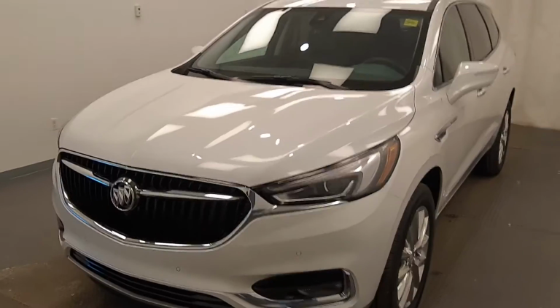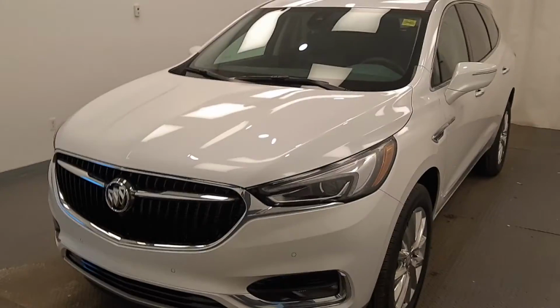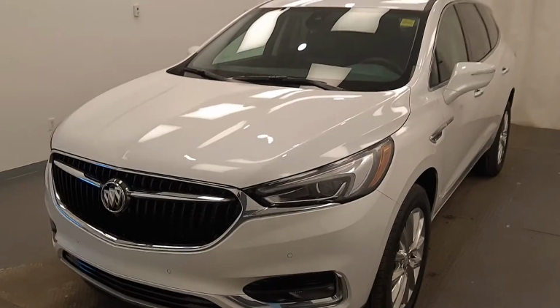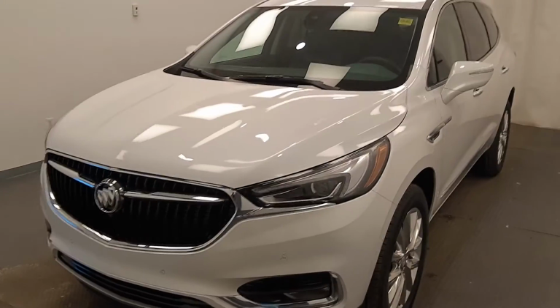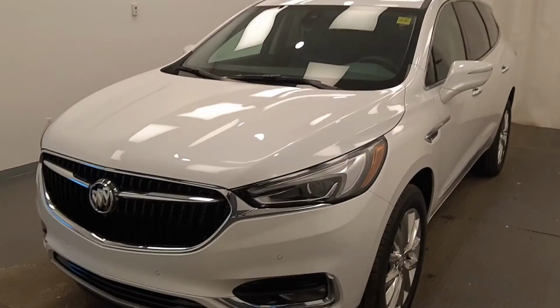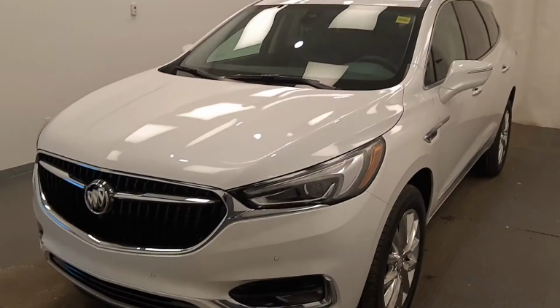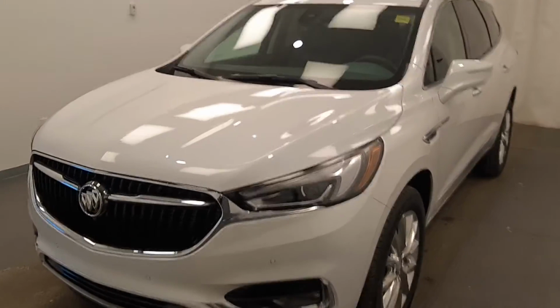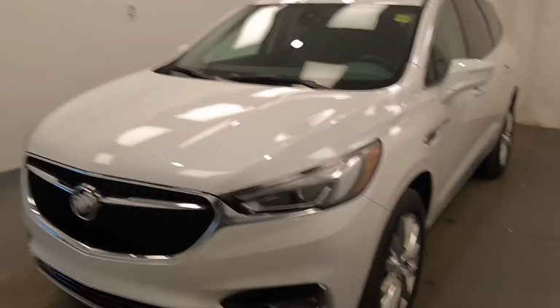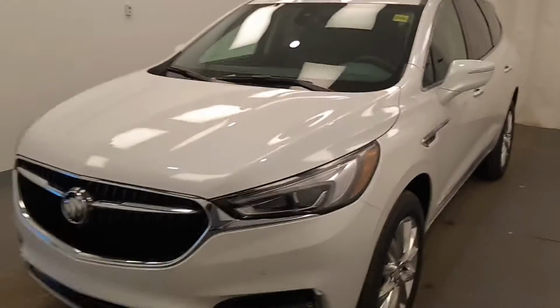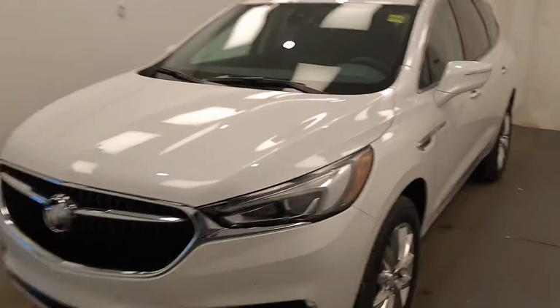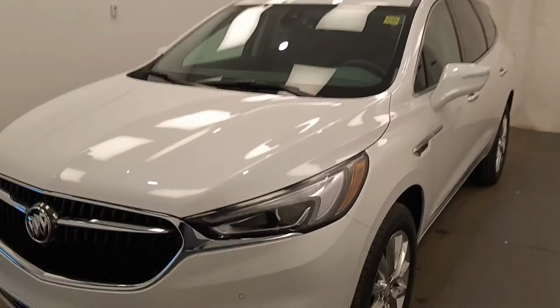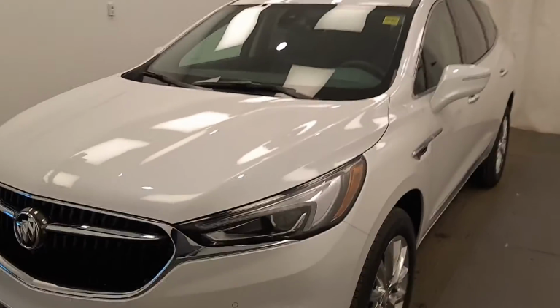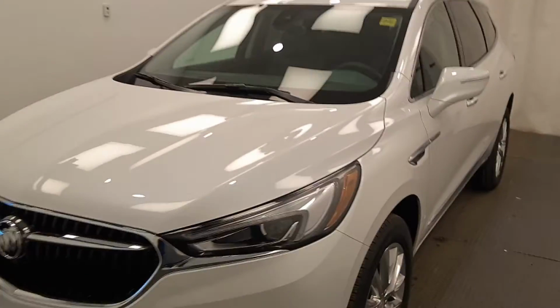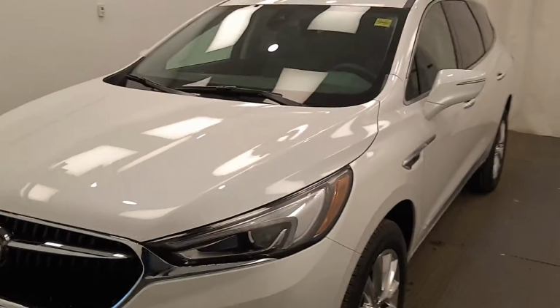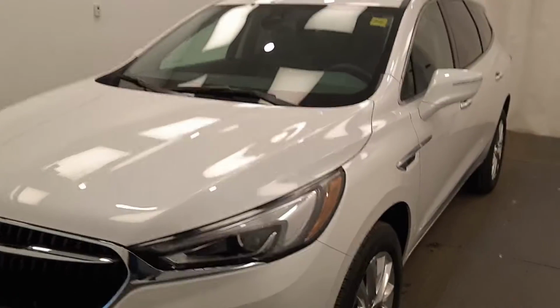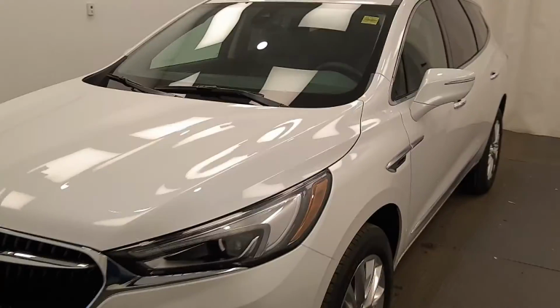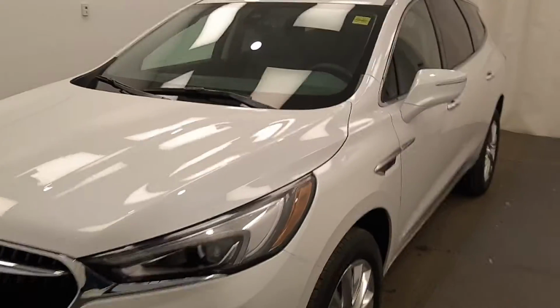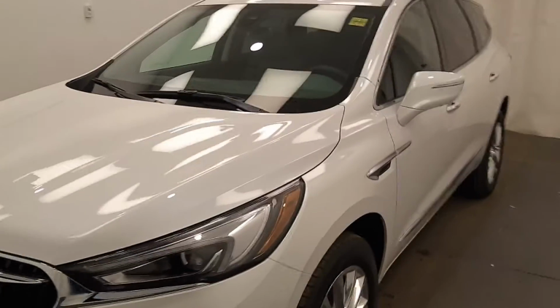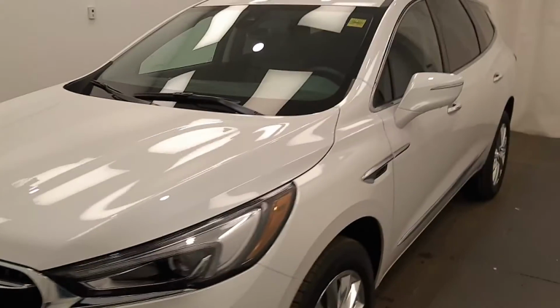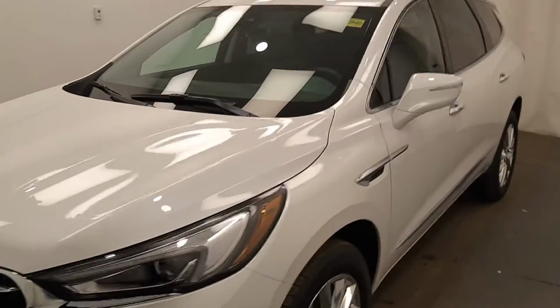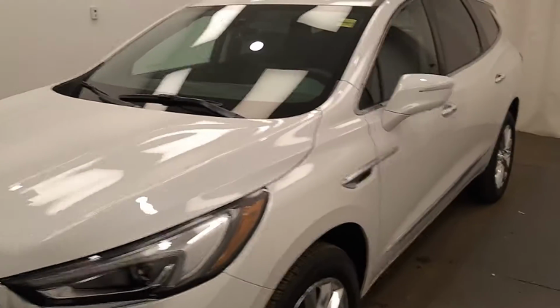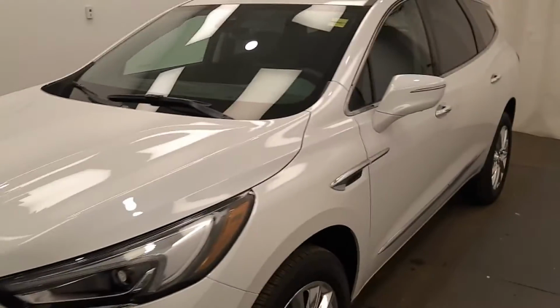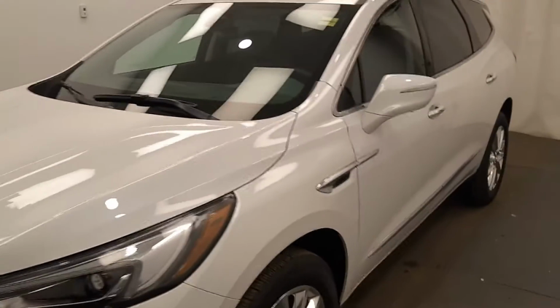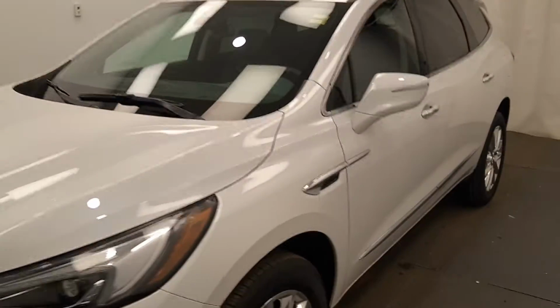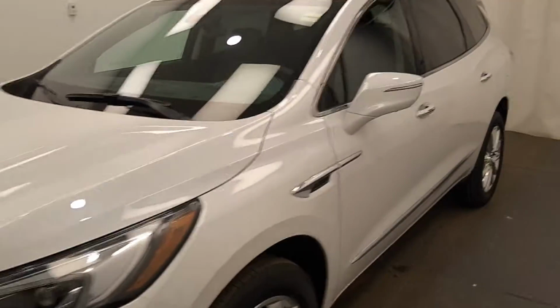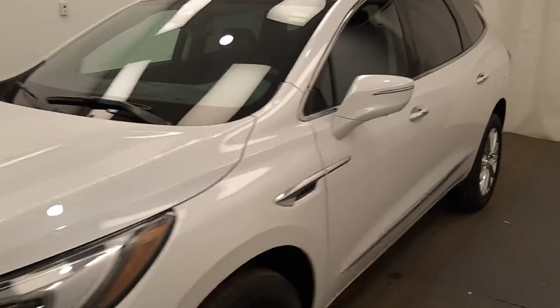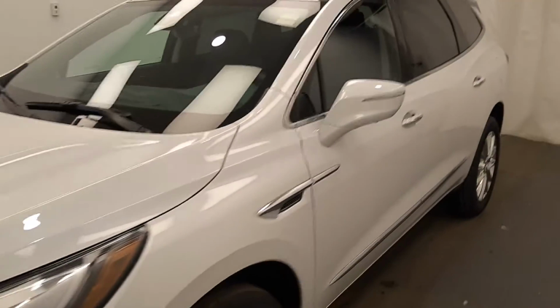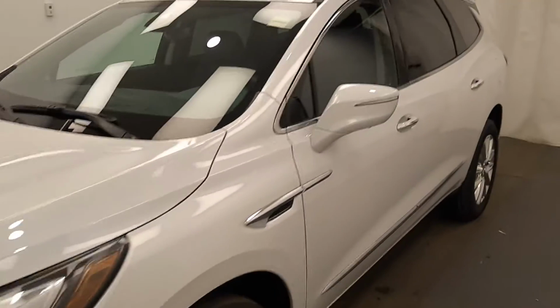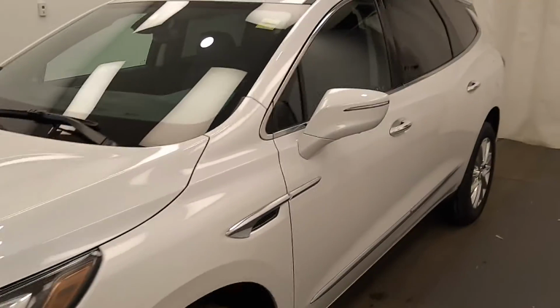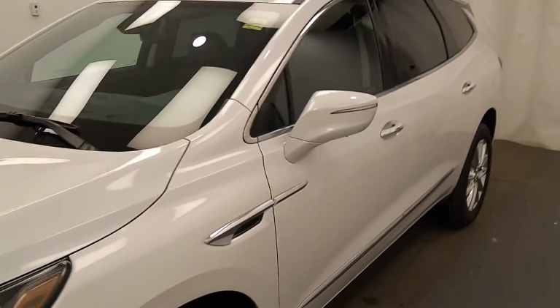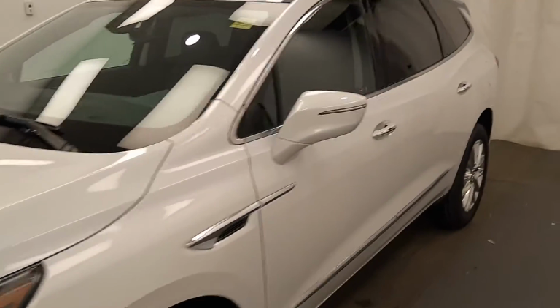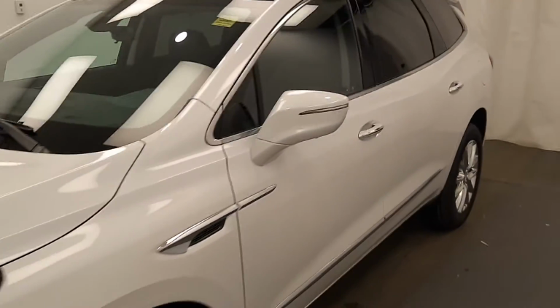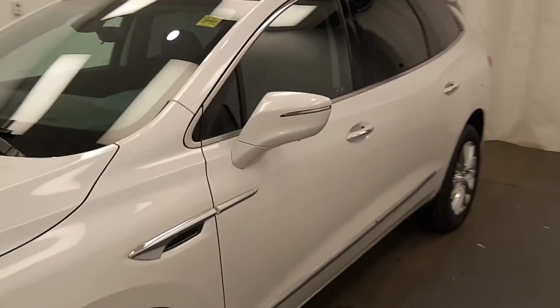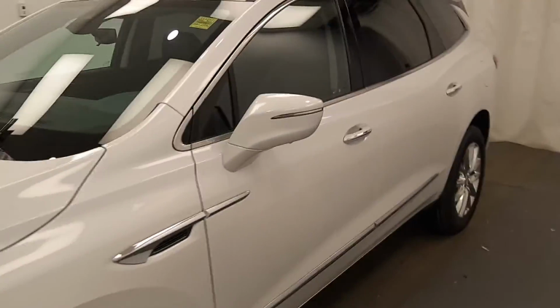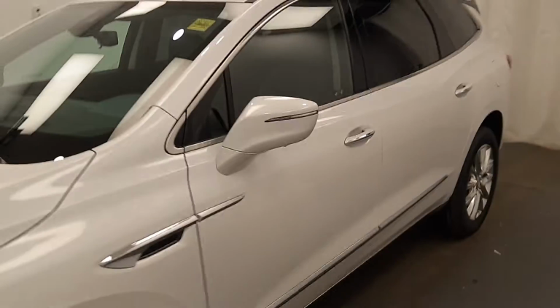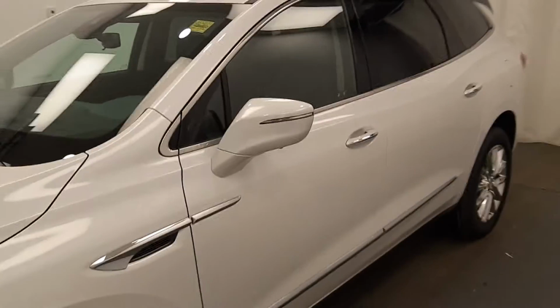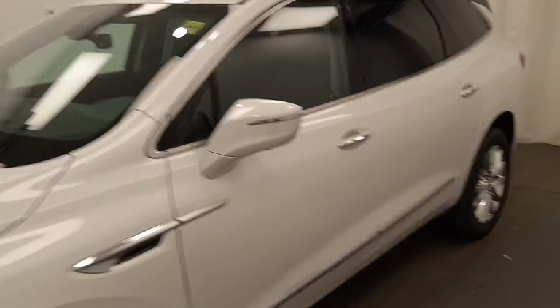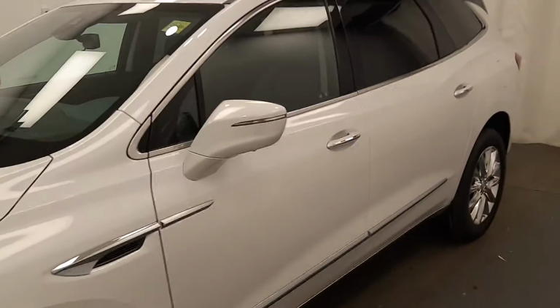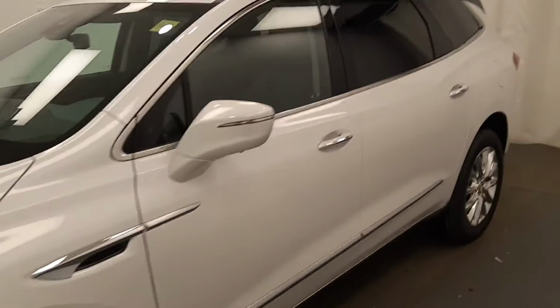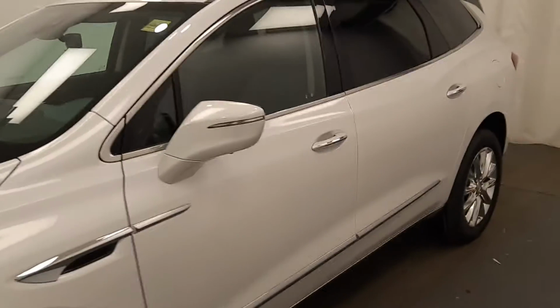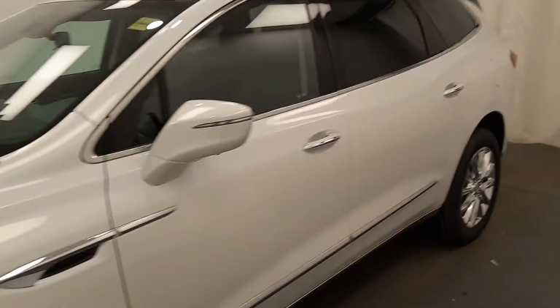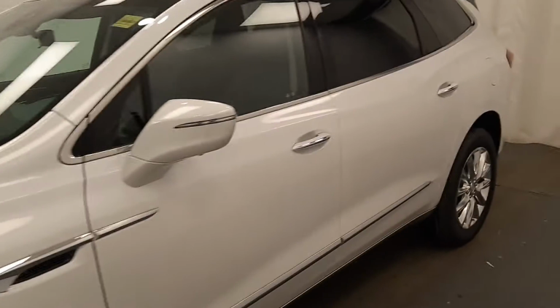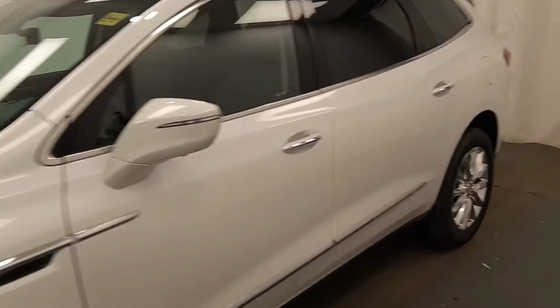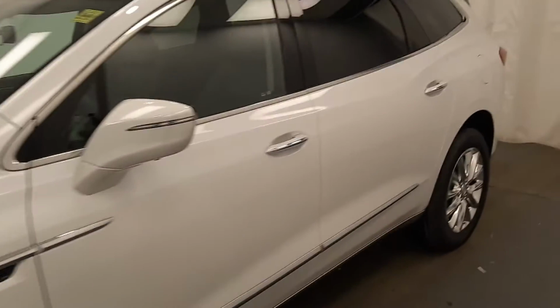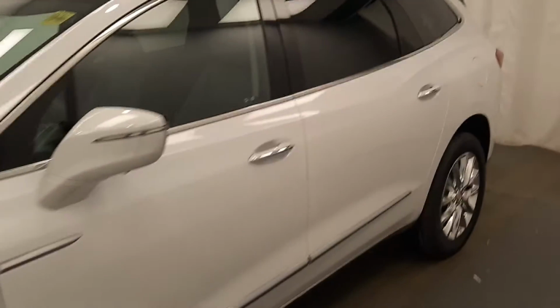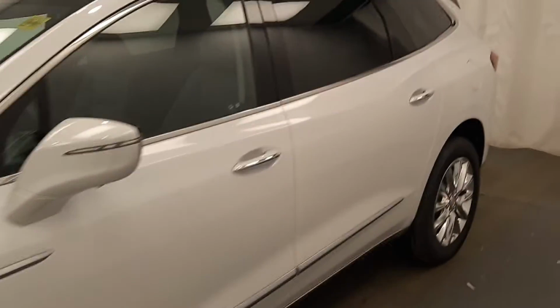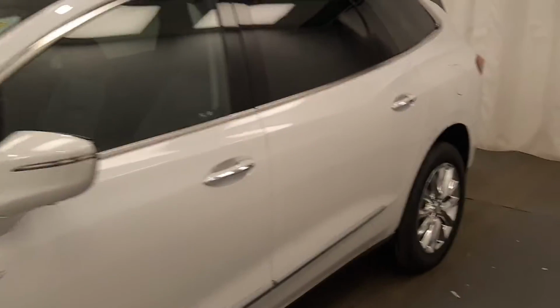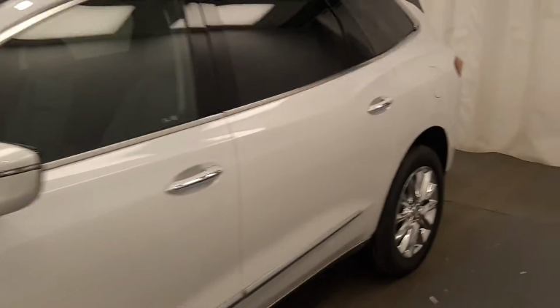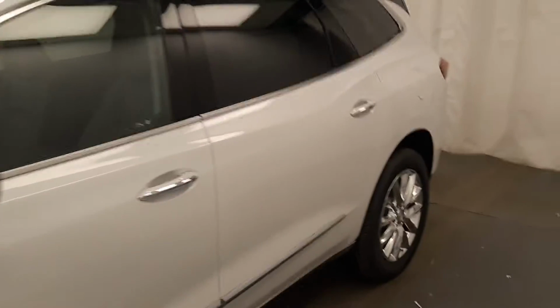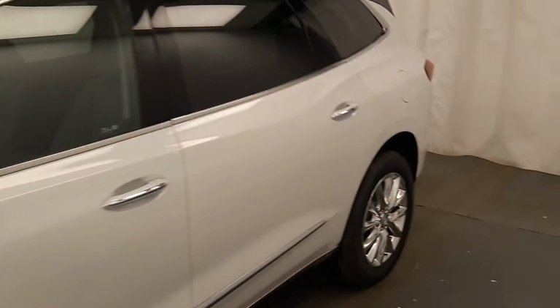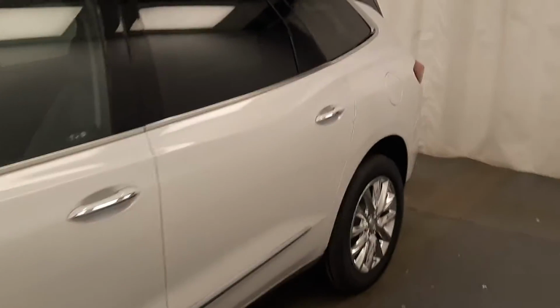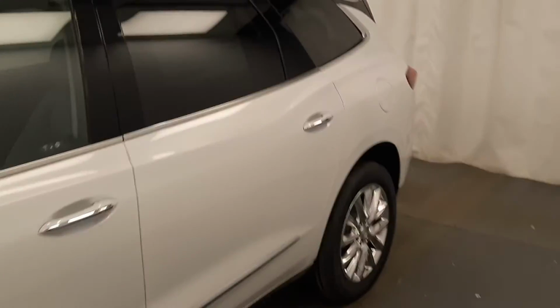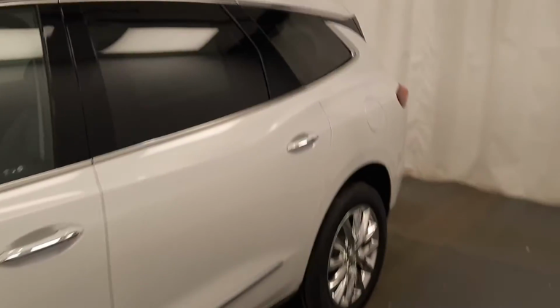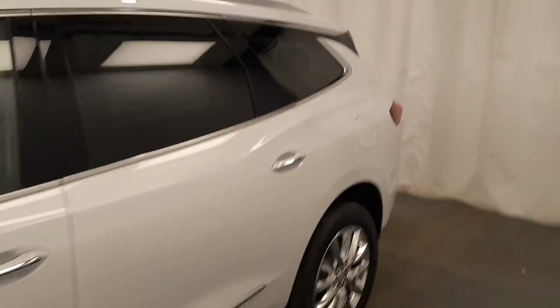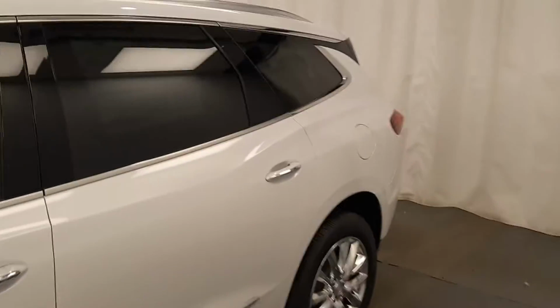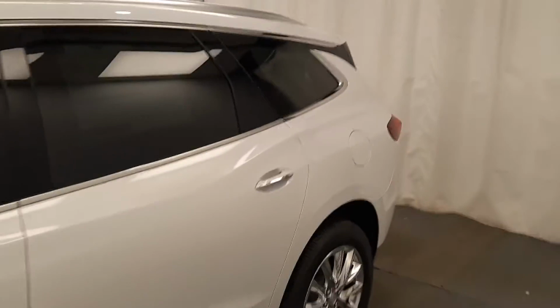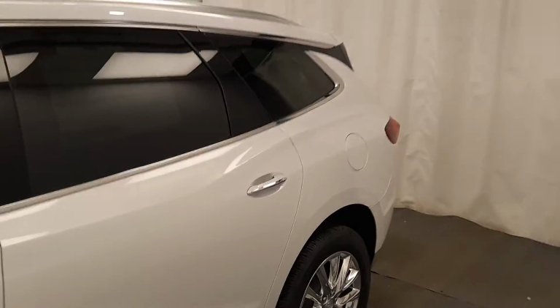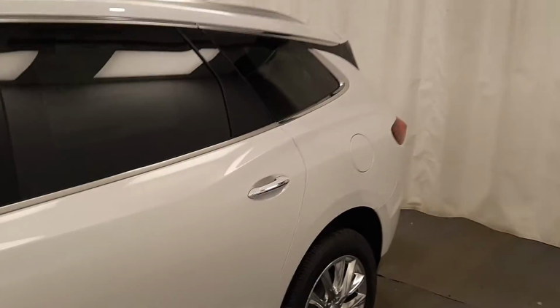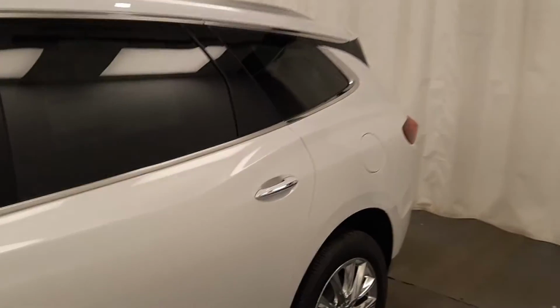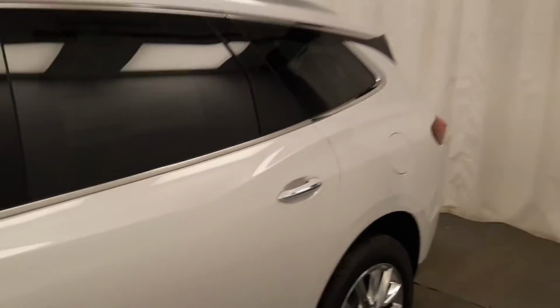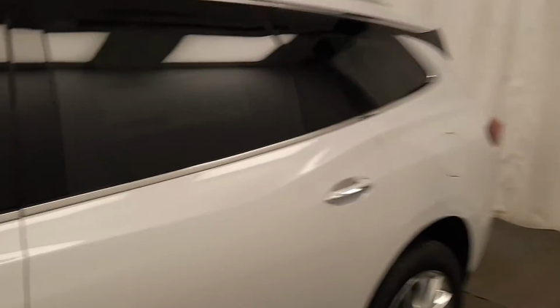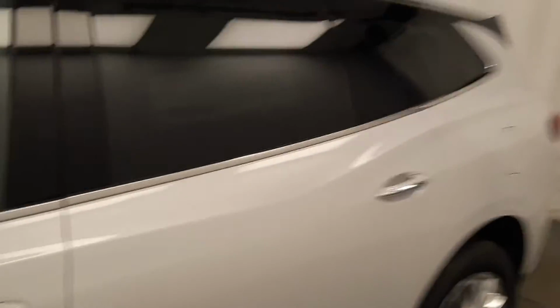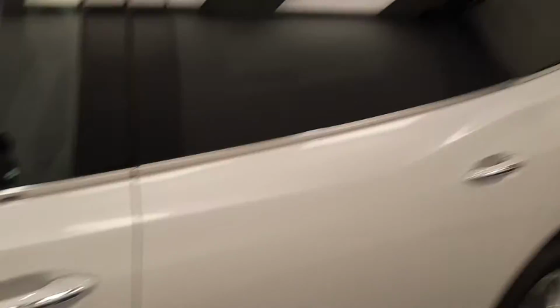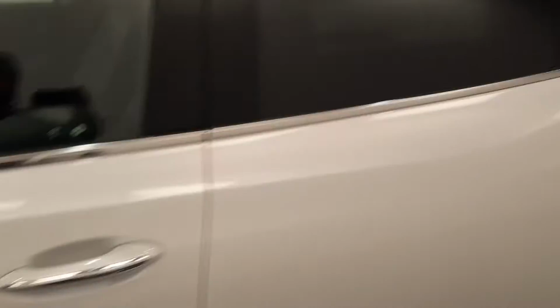This is stock number 224504, a 2021 Buick Enclave Premium in frost white.